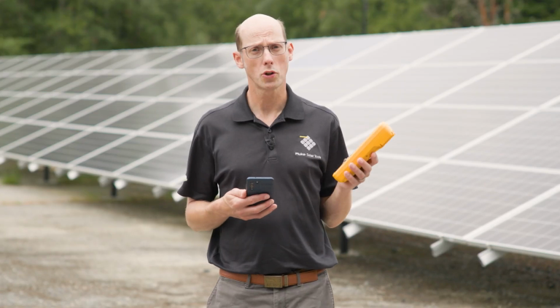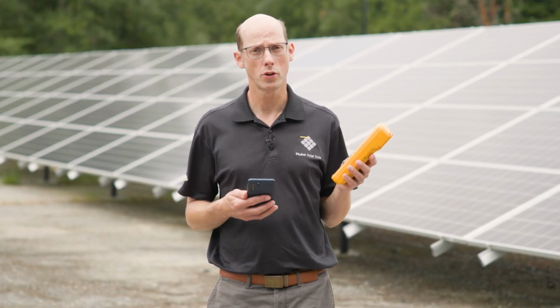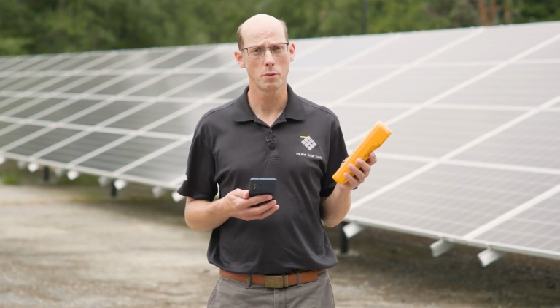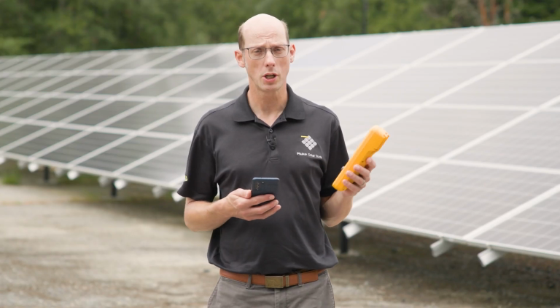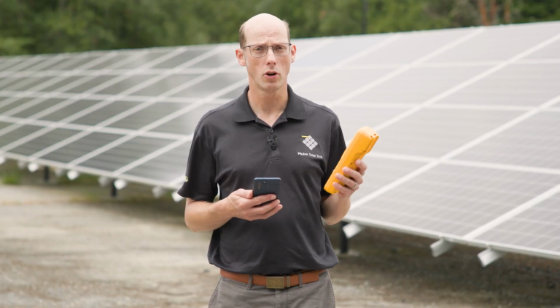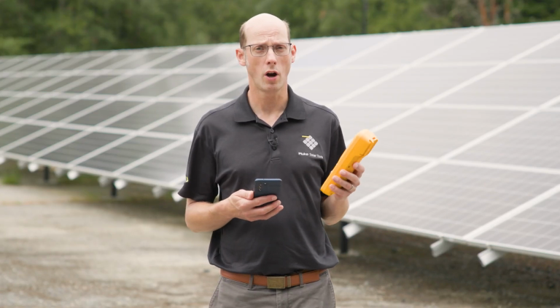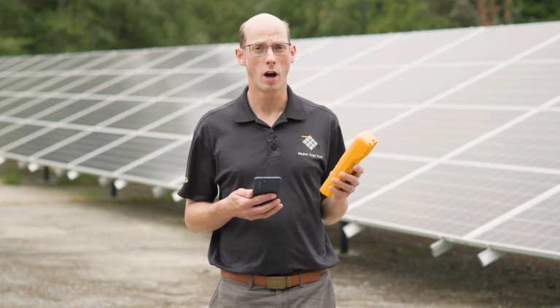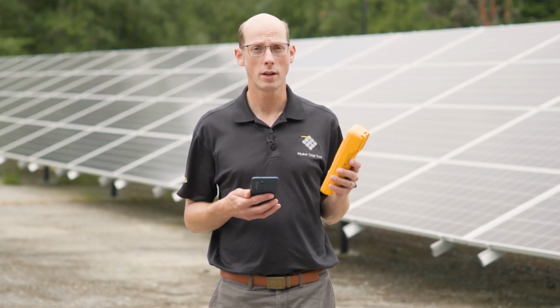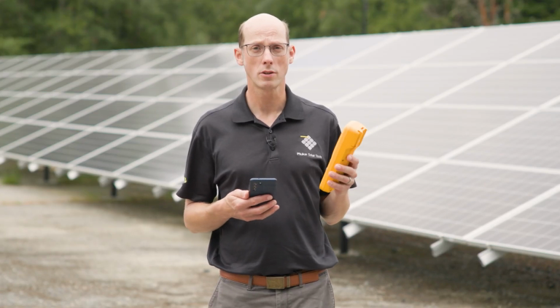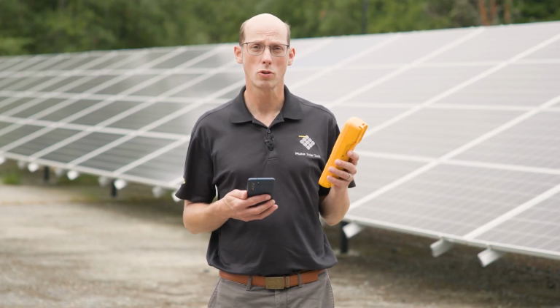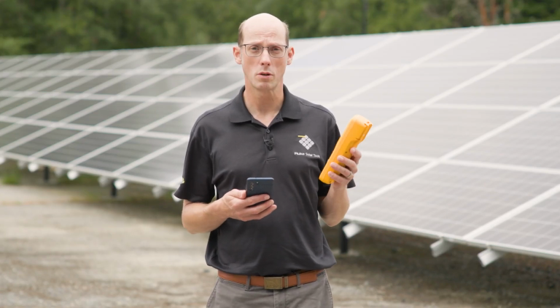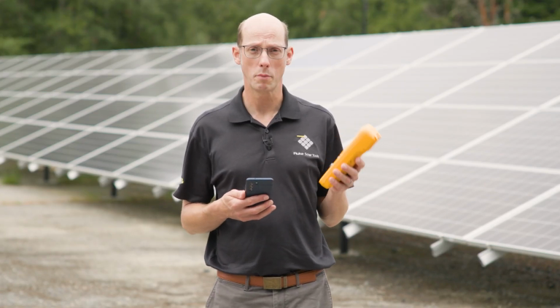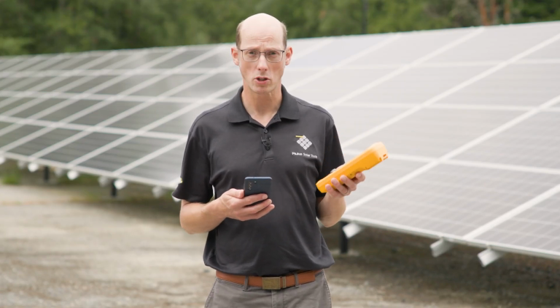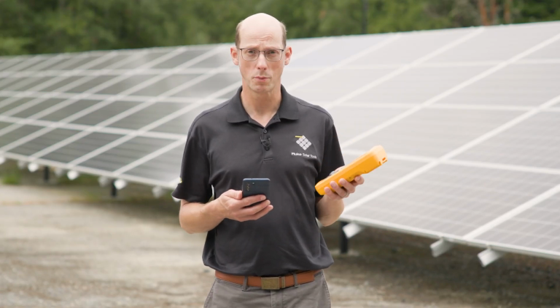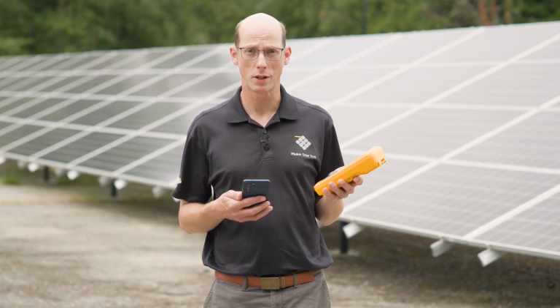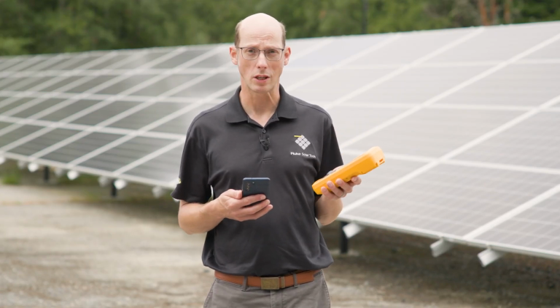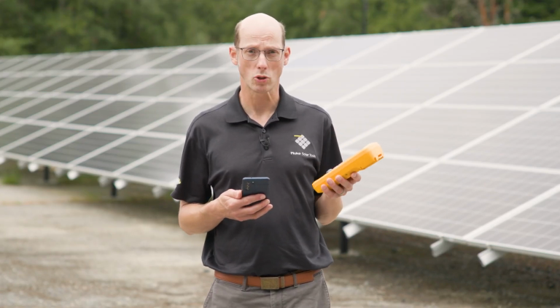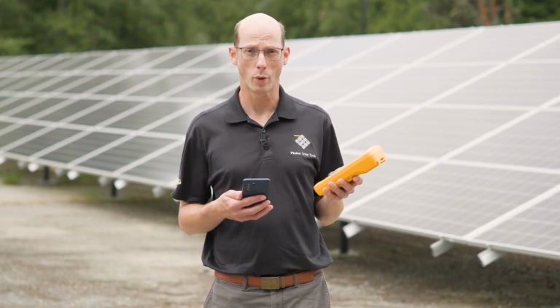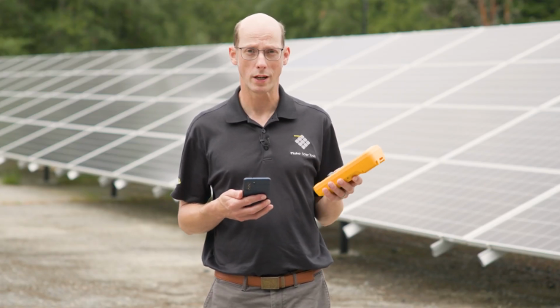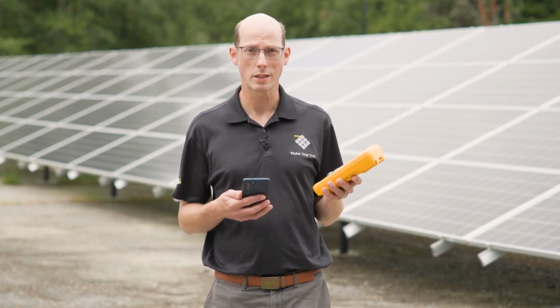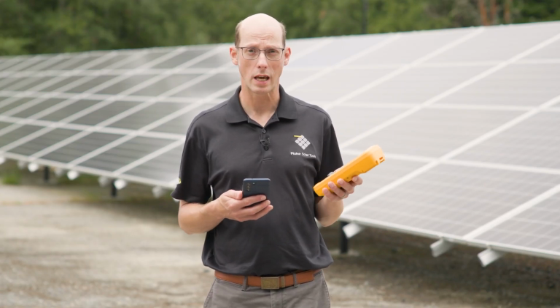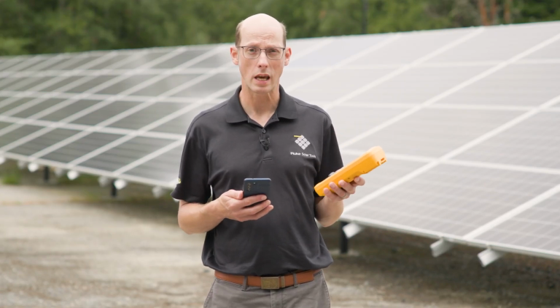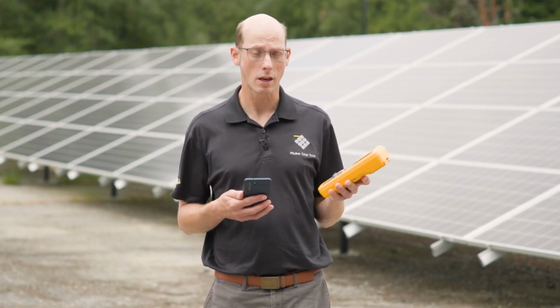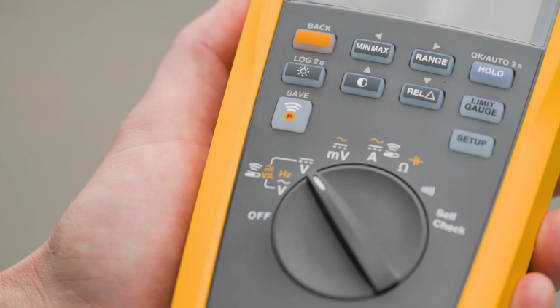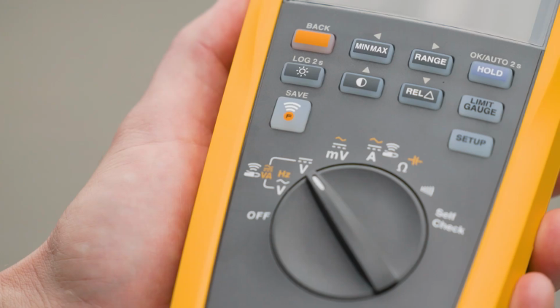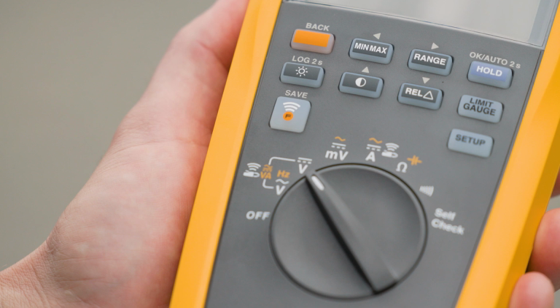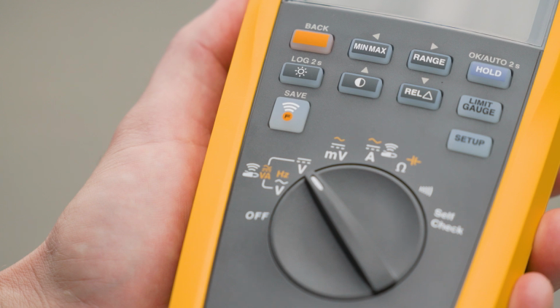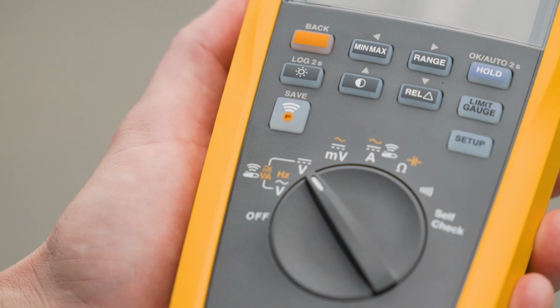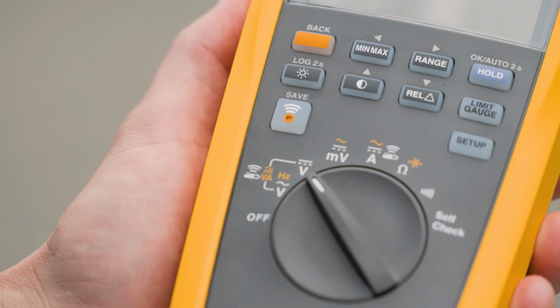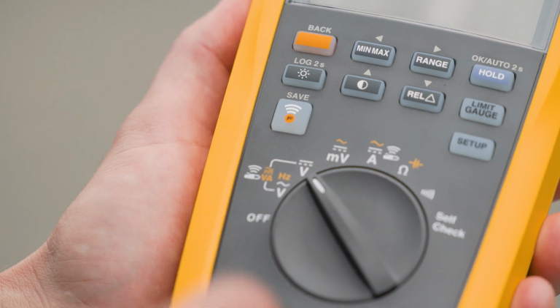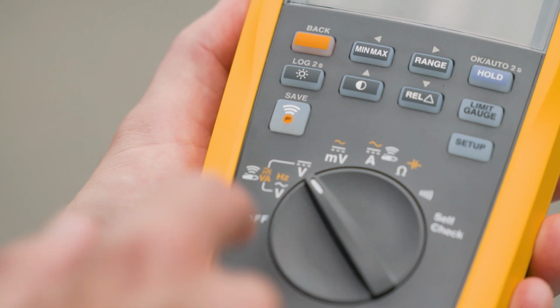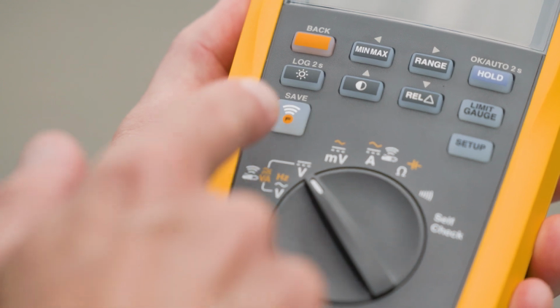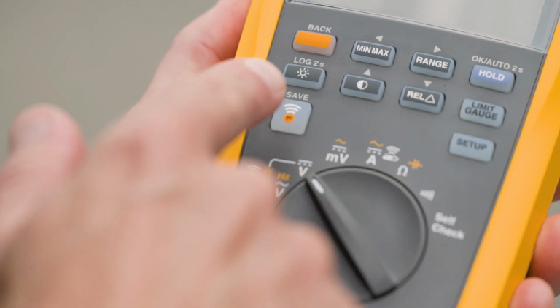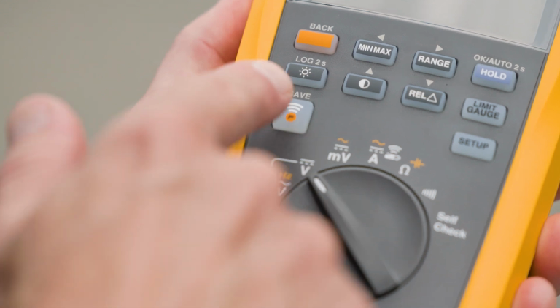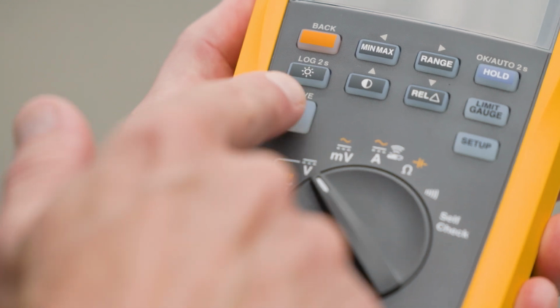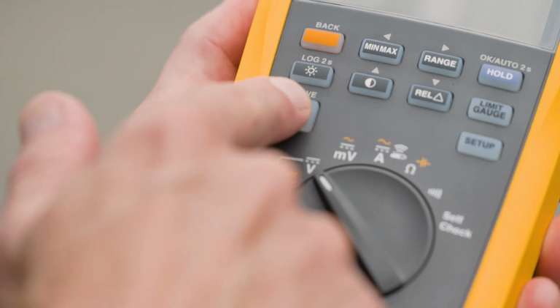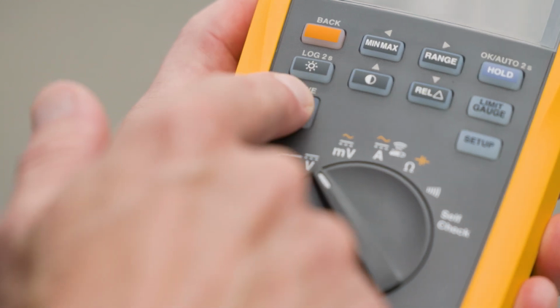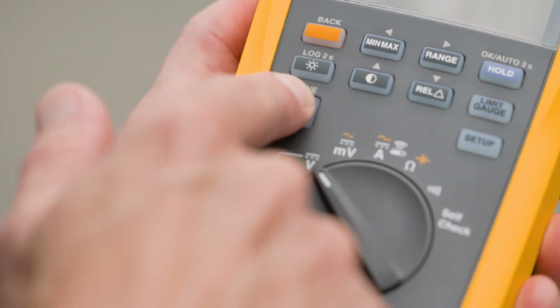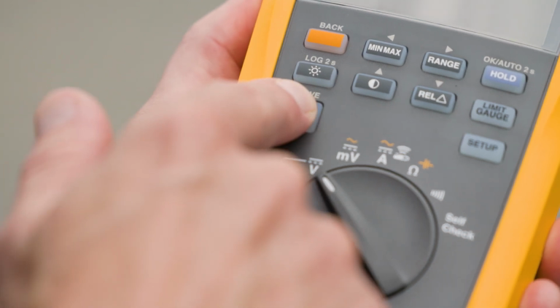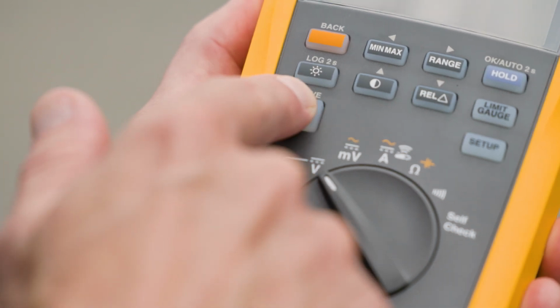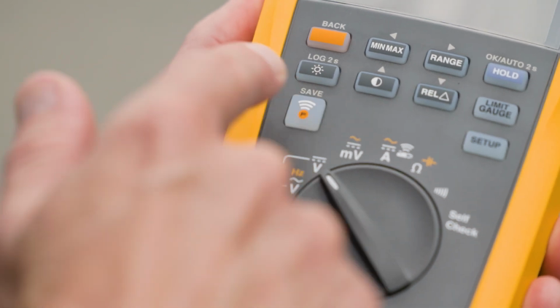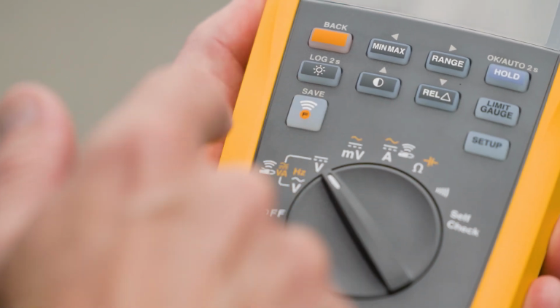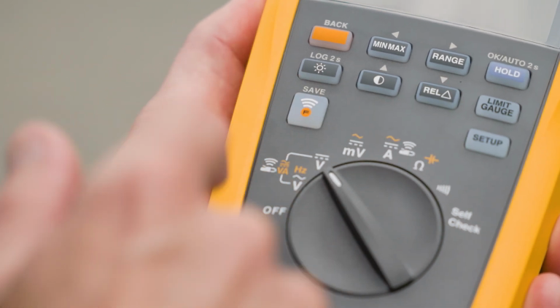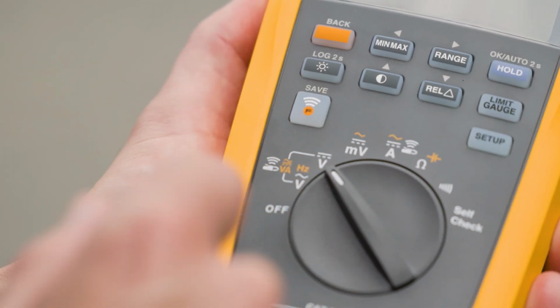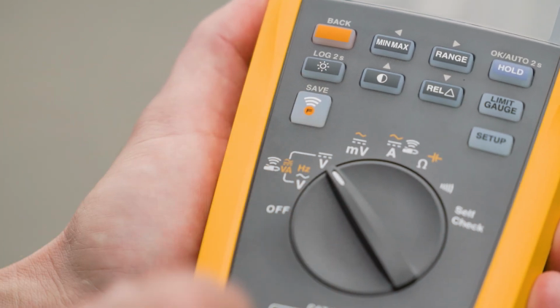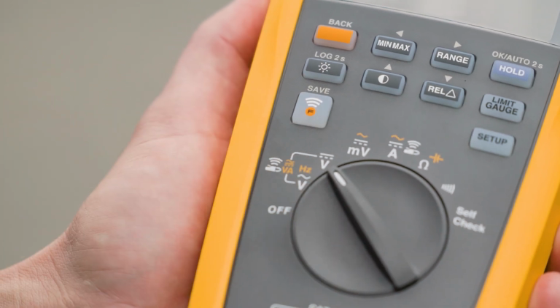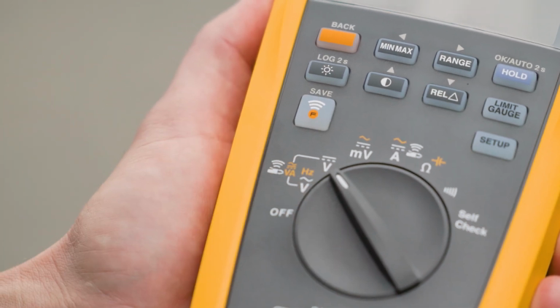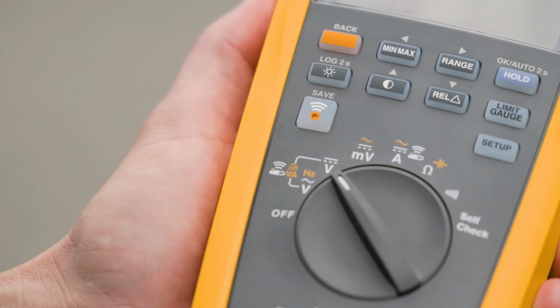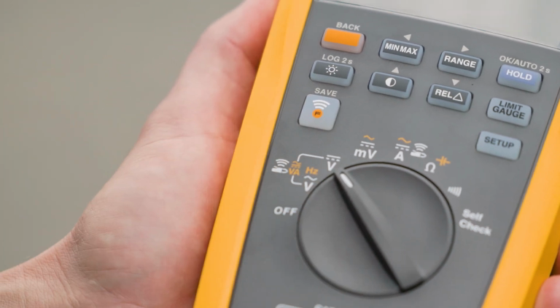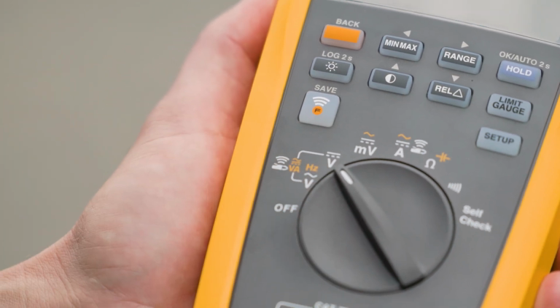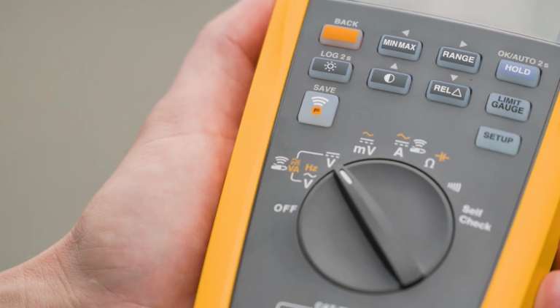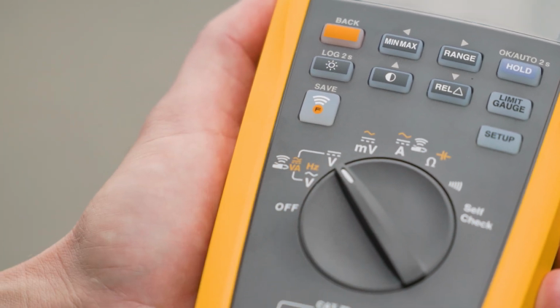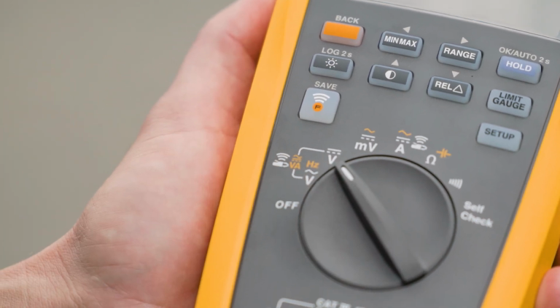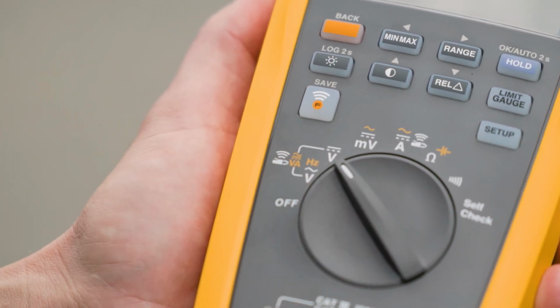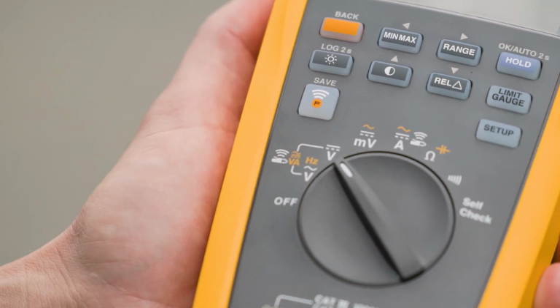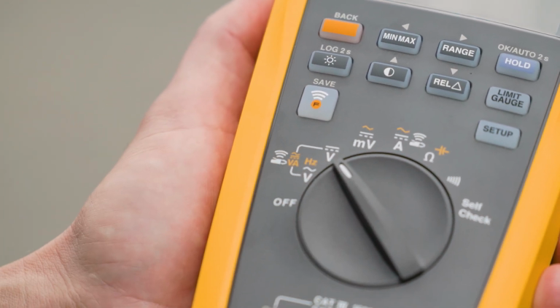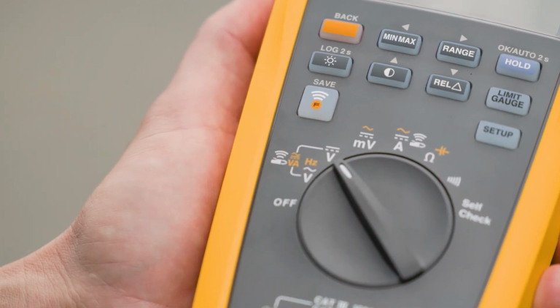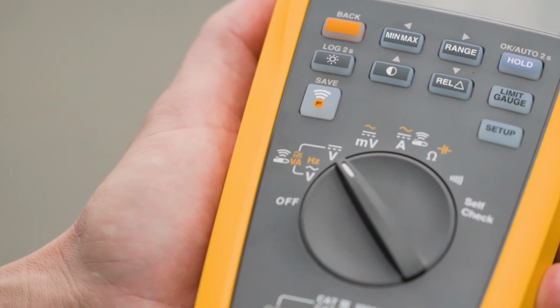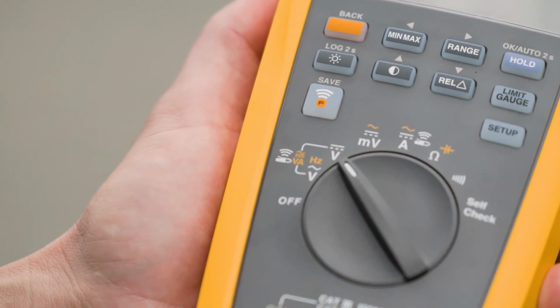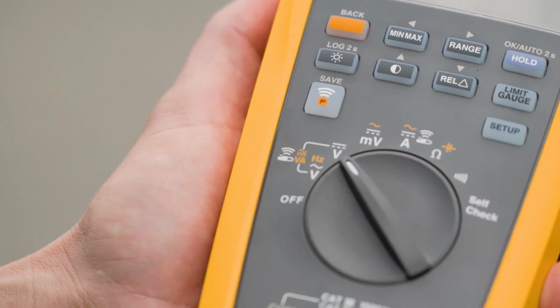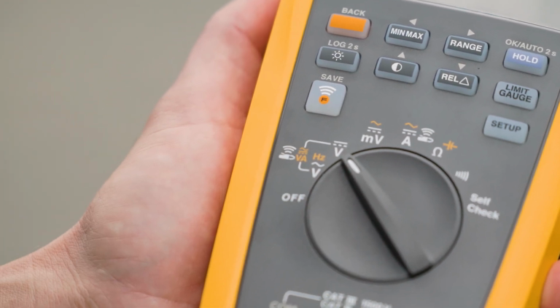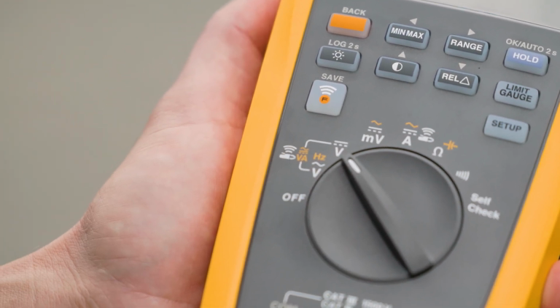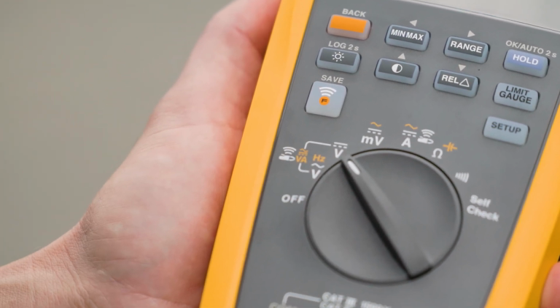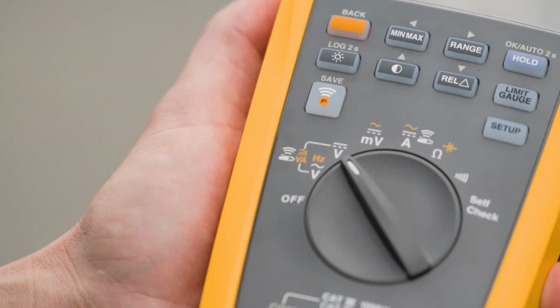You turn the meter on to the measurements that you want to take. You hit the Fluke Connect button to start the Fluke Connect broadcast.